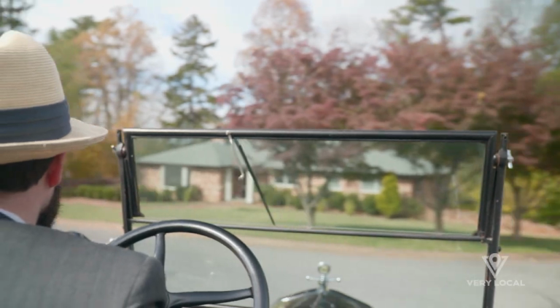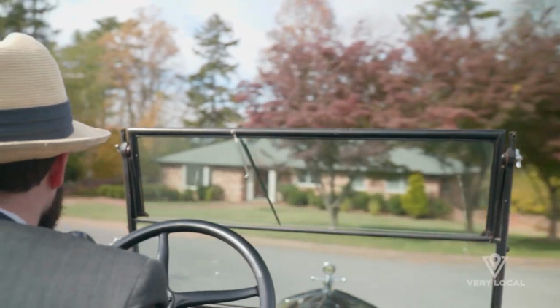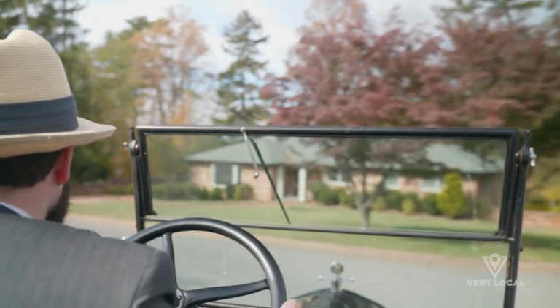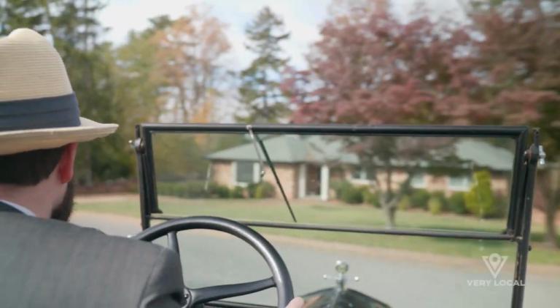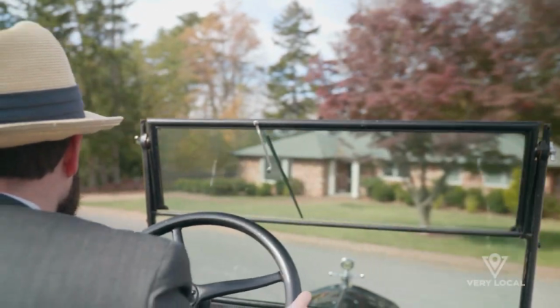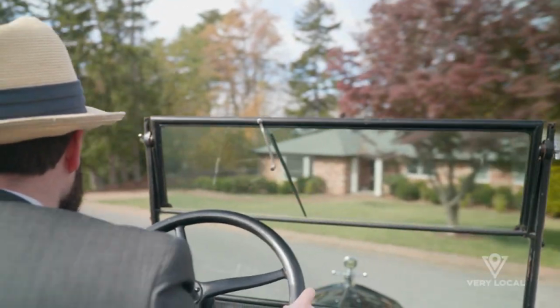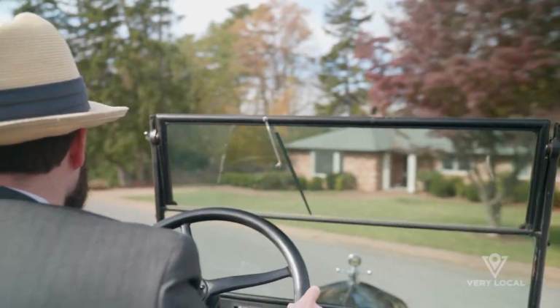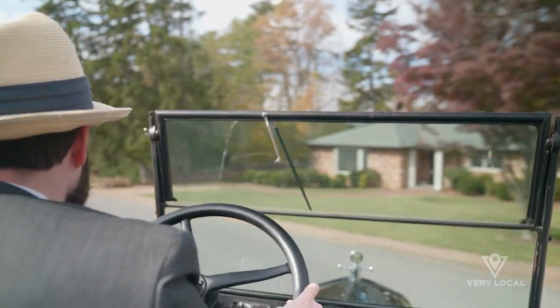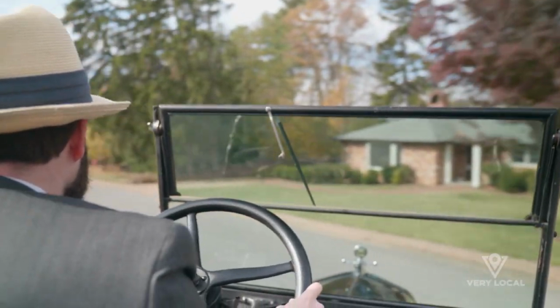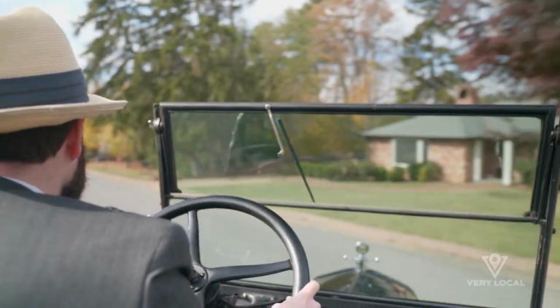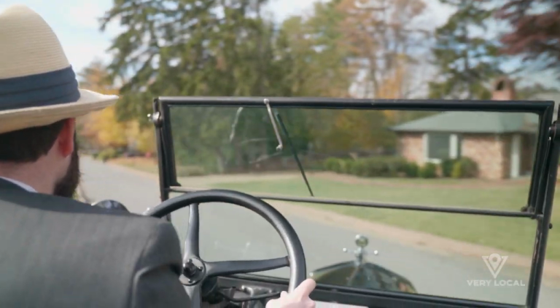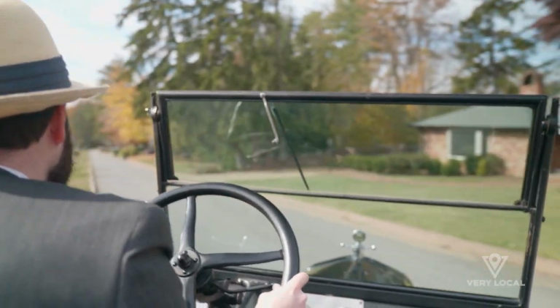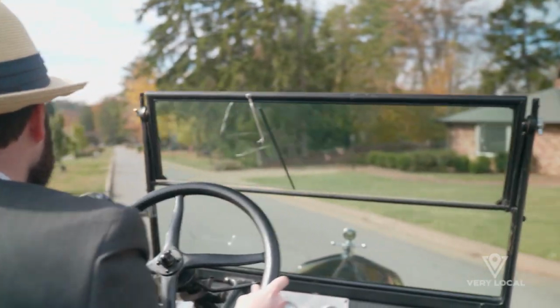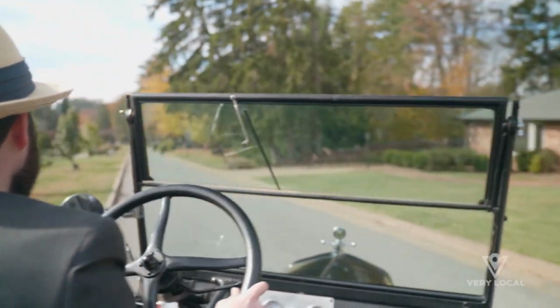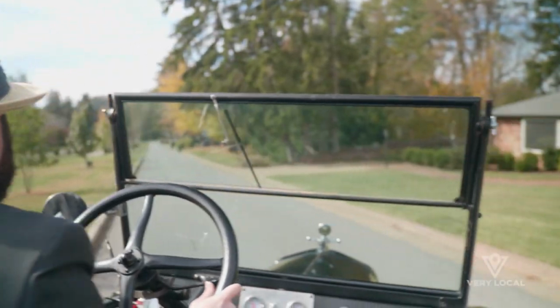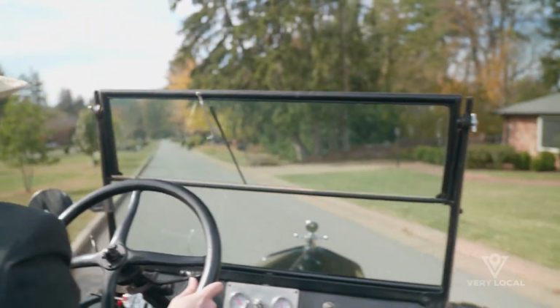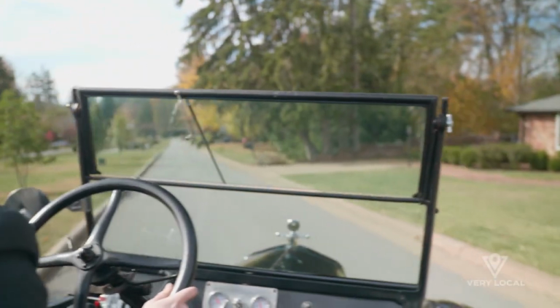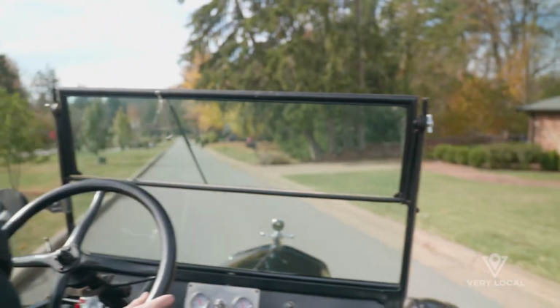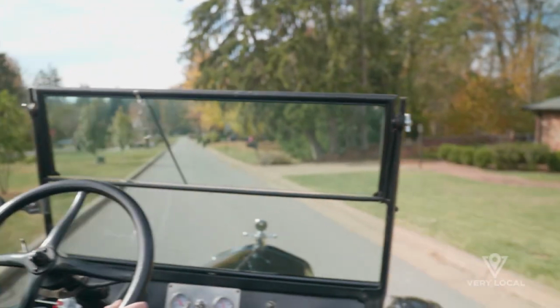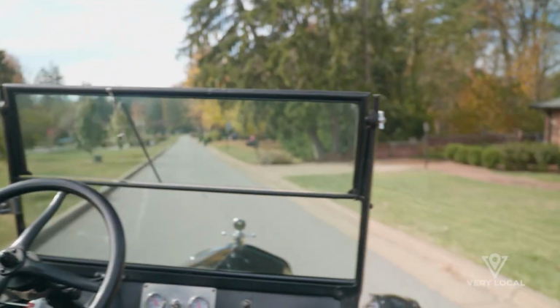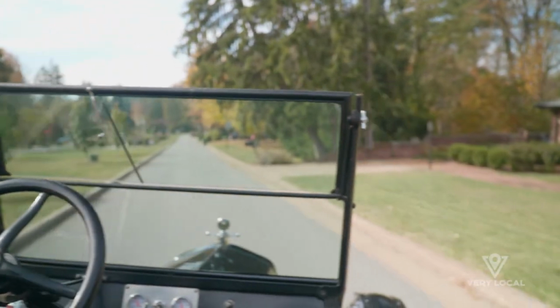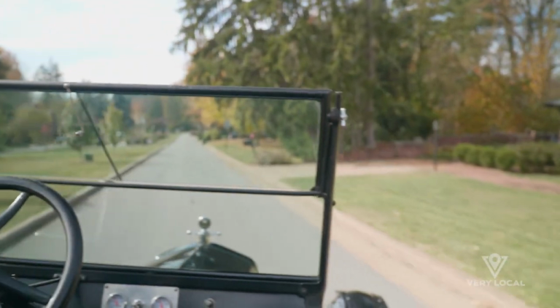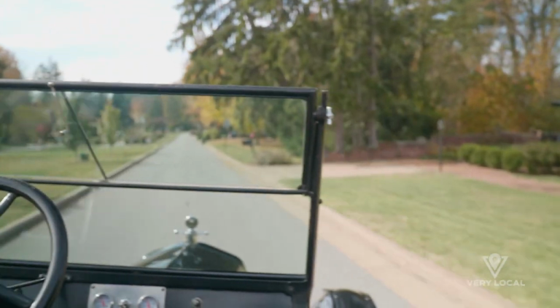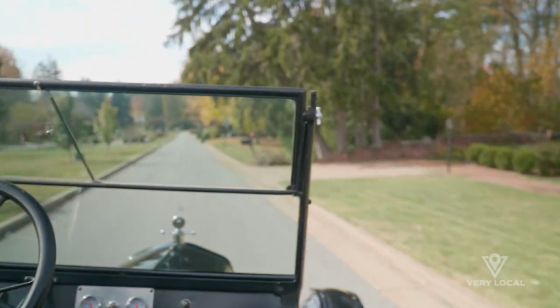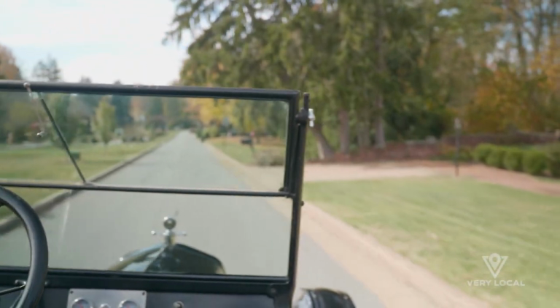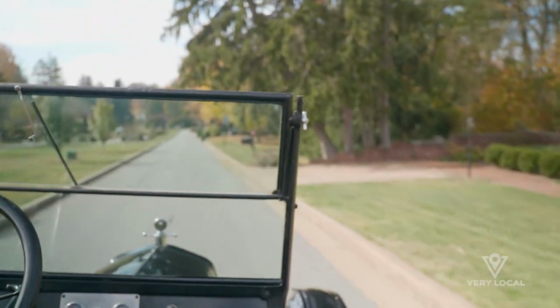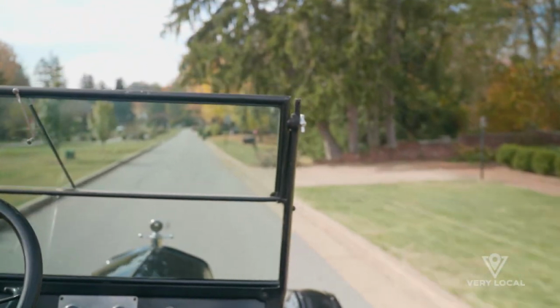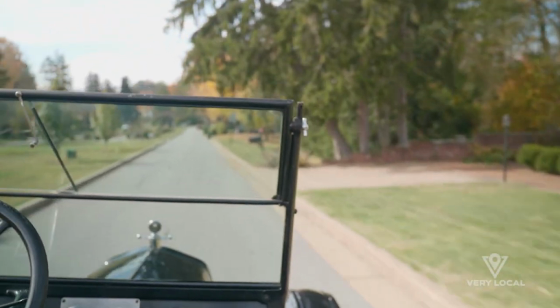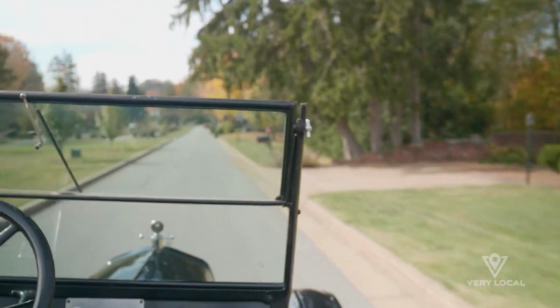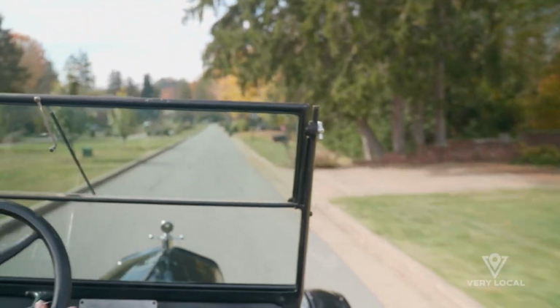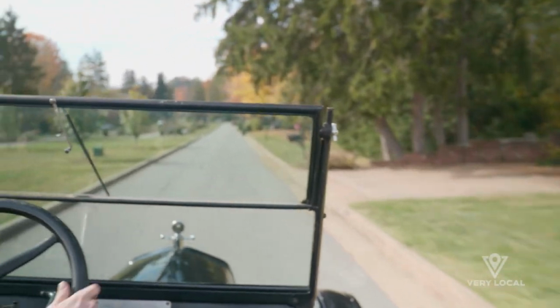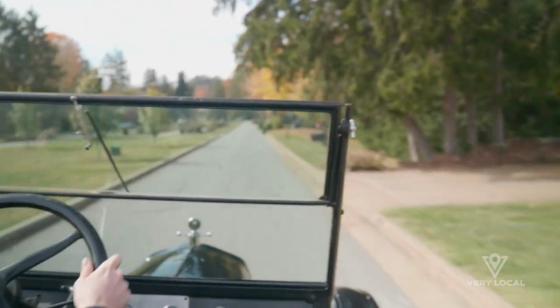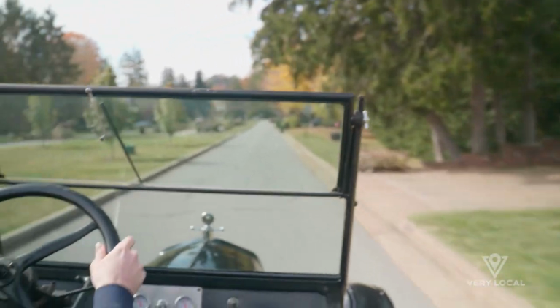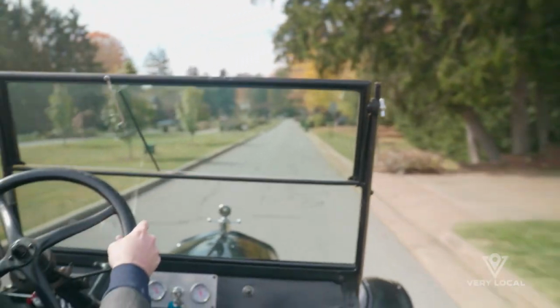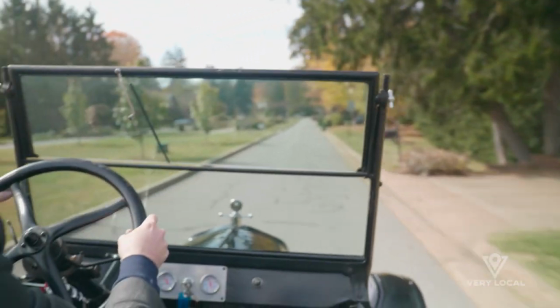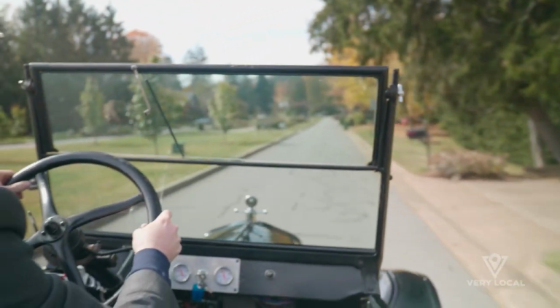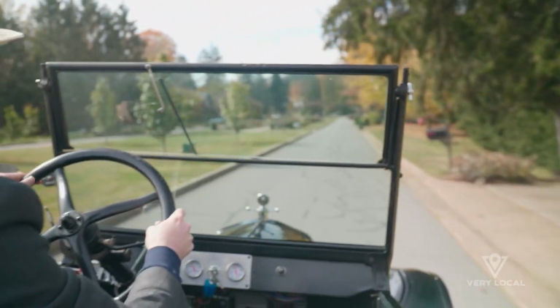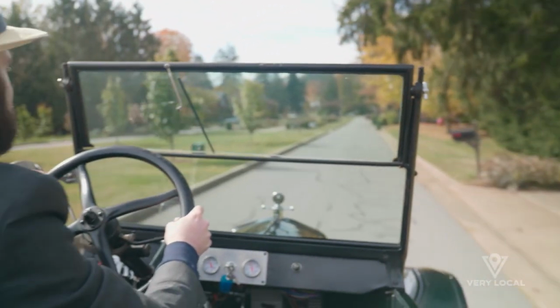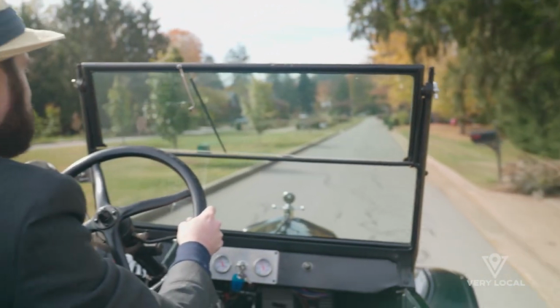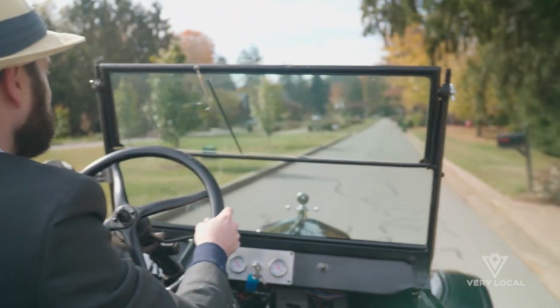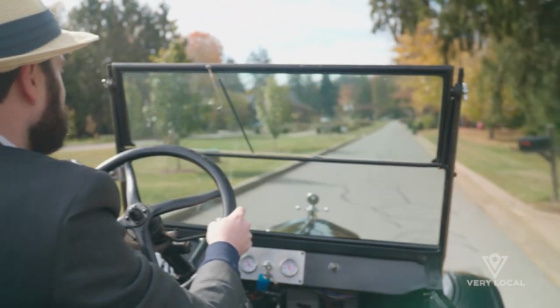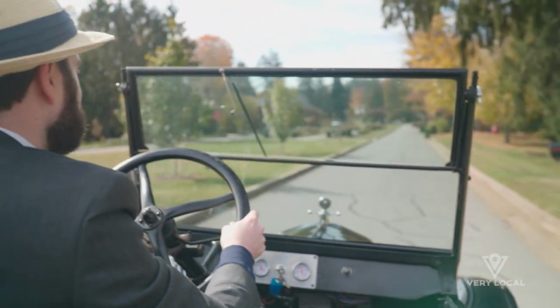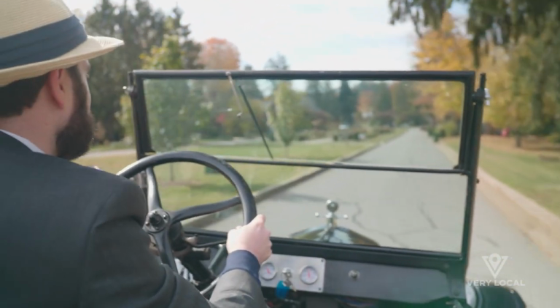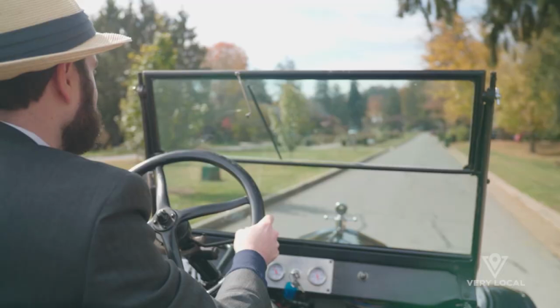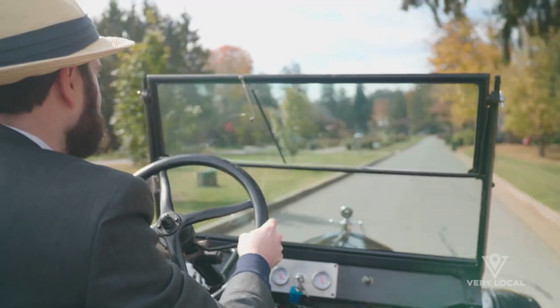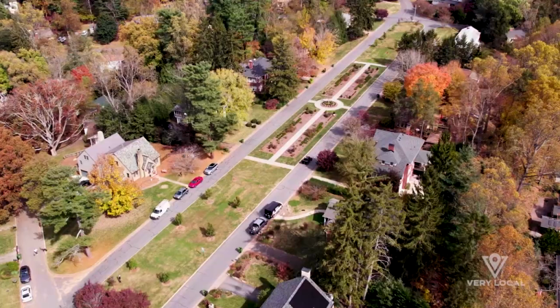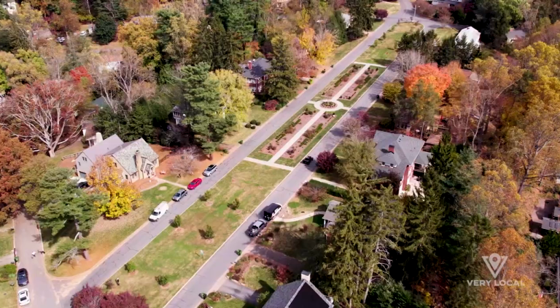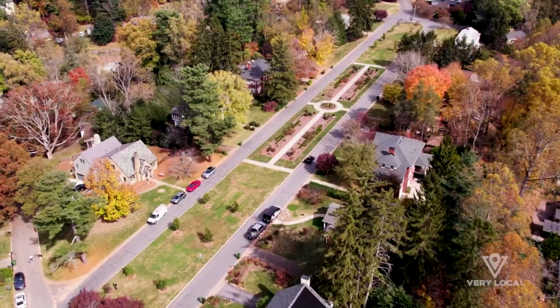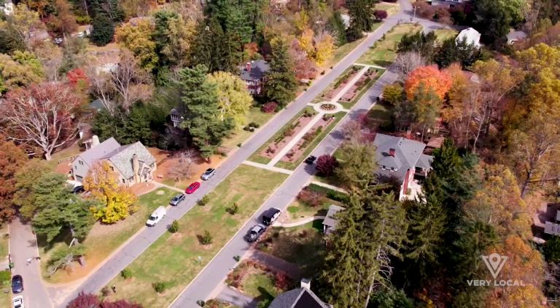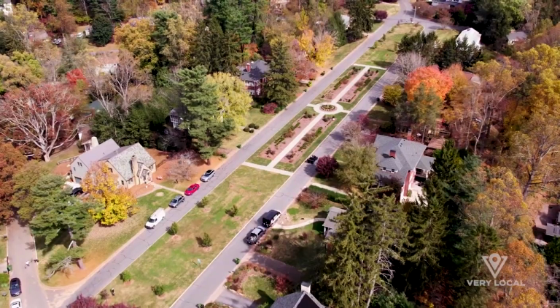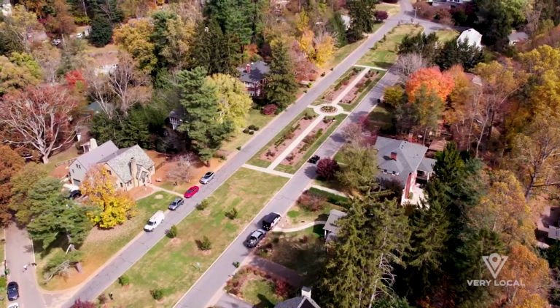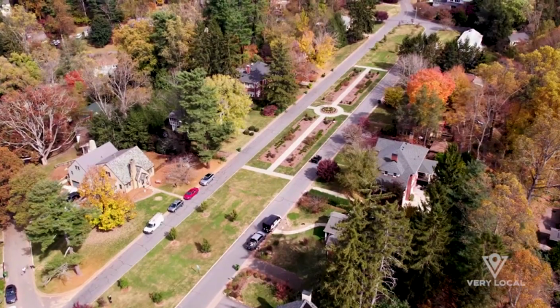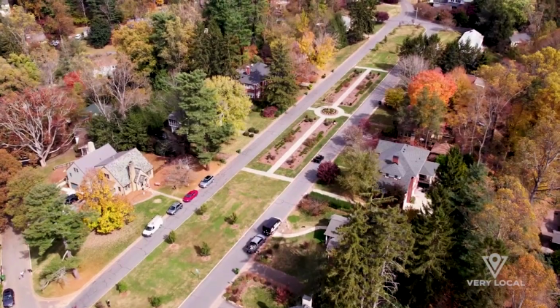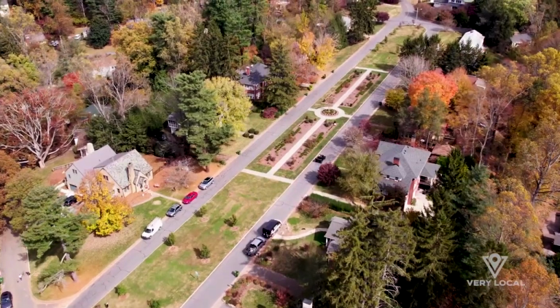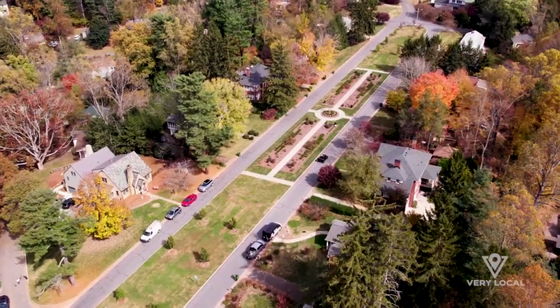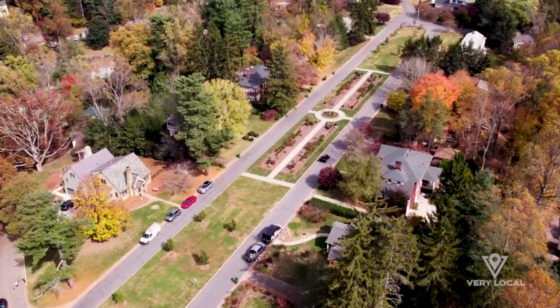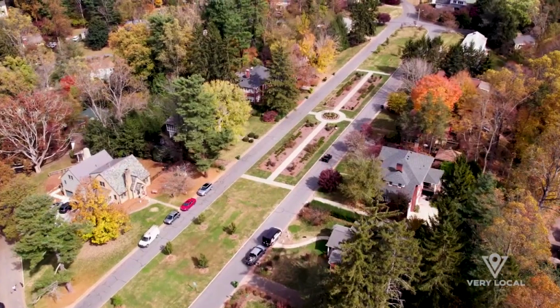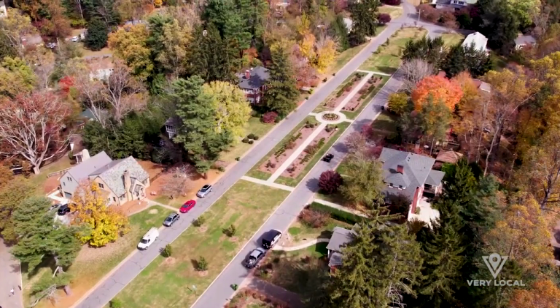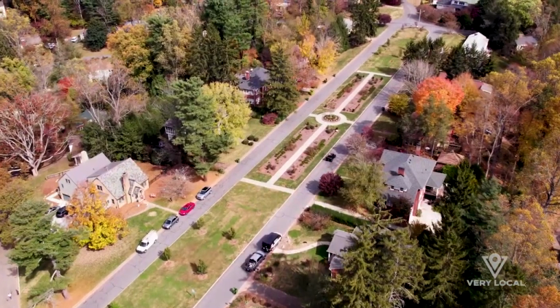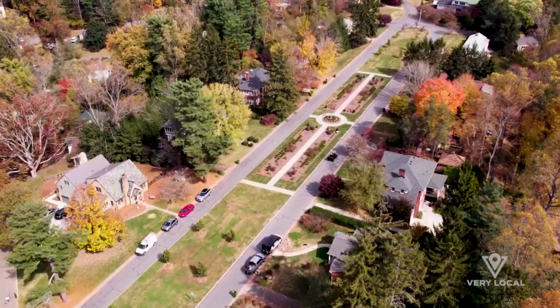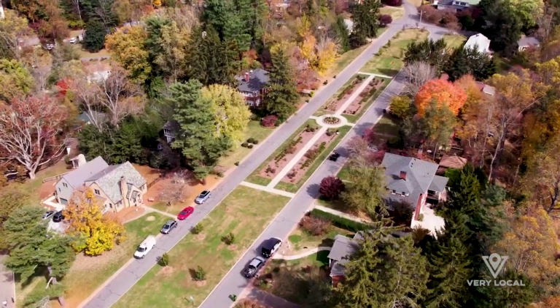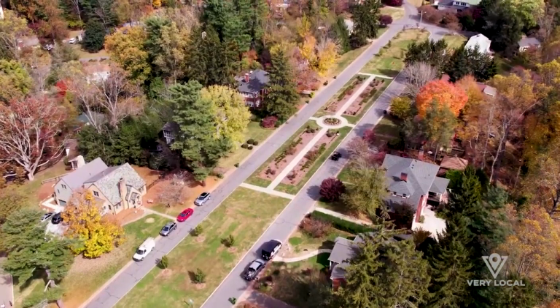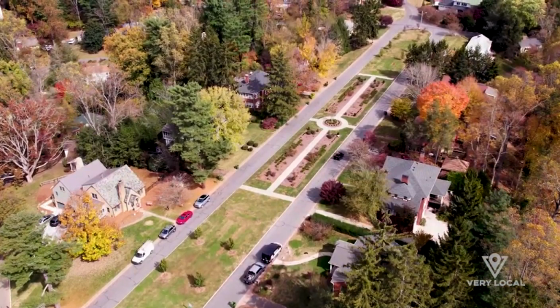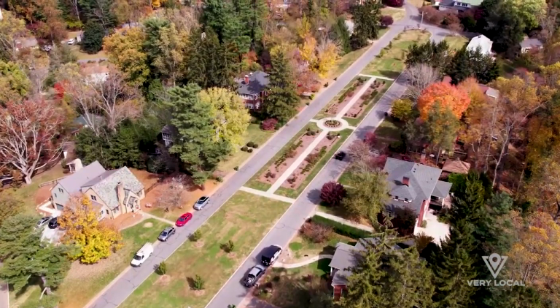It does not go into sharp corners that well, so you just take it kind of slow and sure, but it actually cruises real nice once you get it out on the open road.